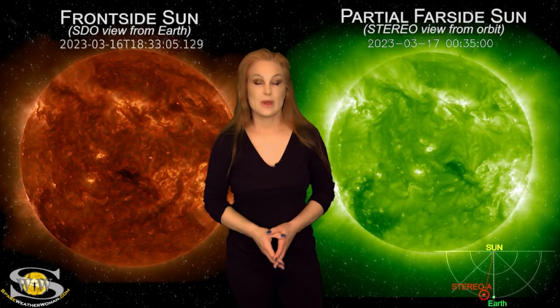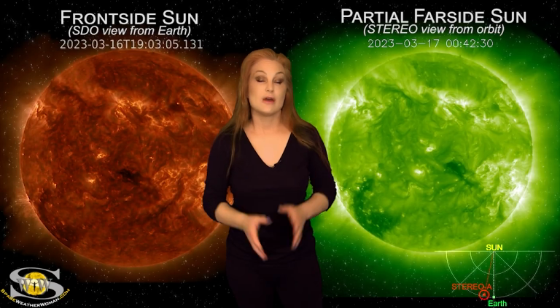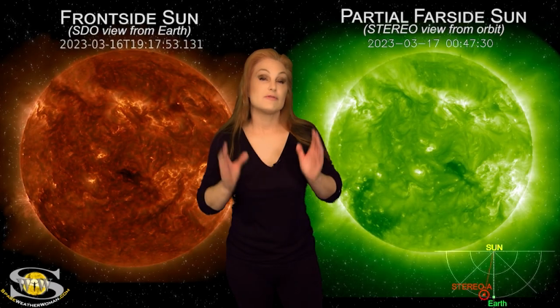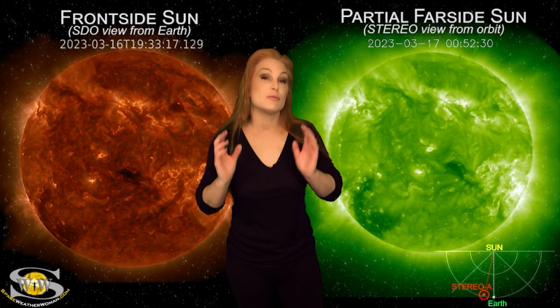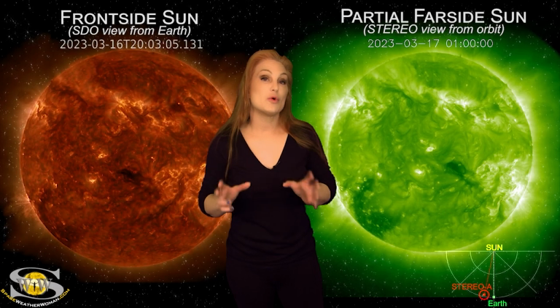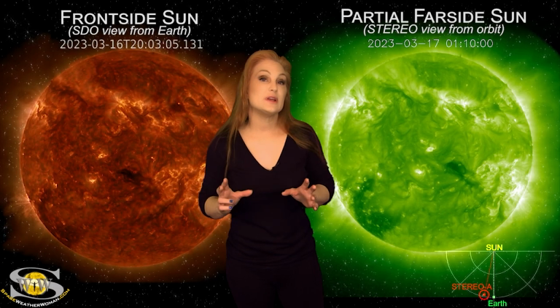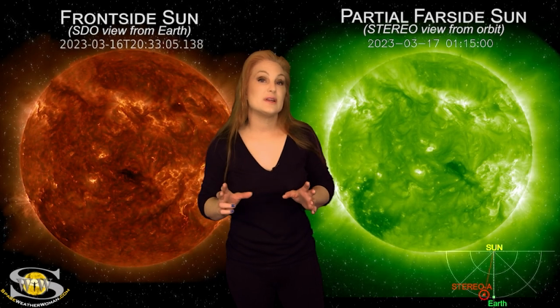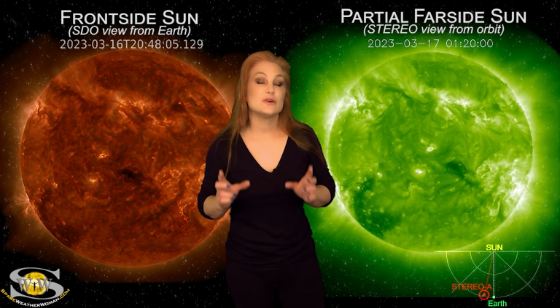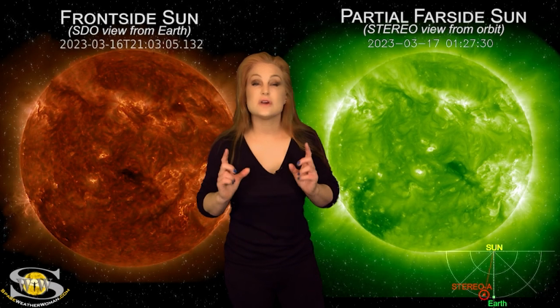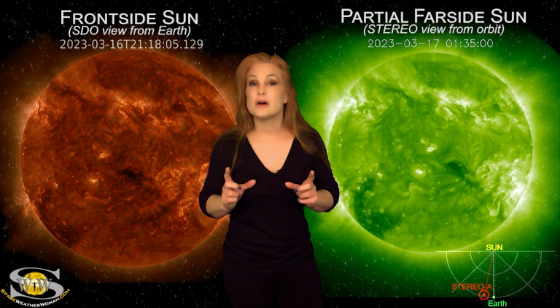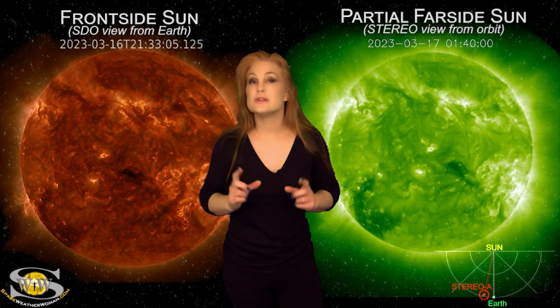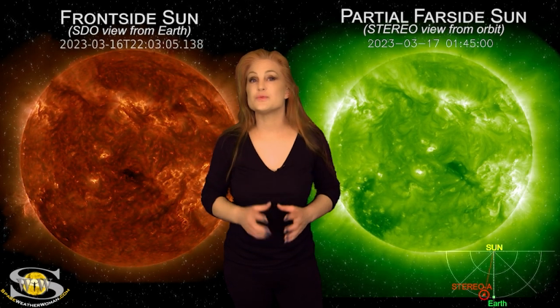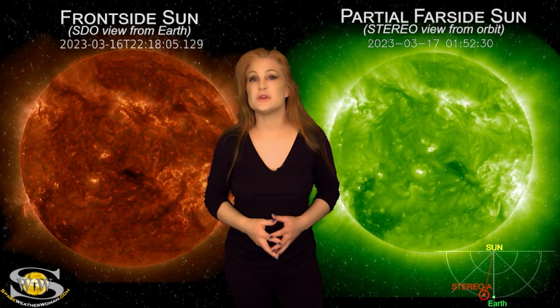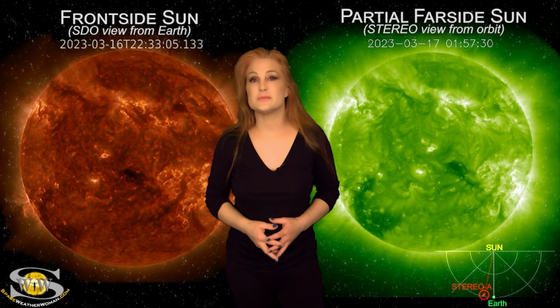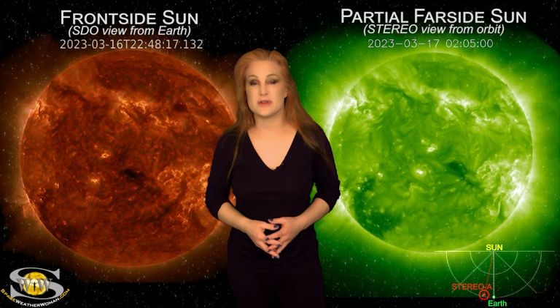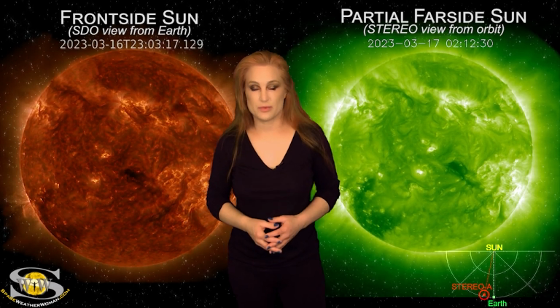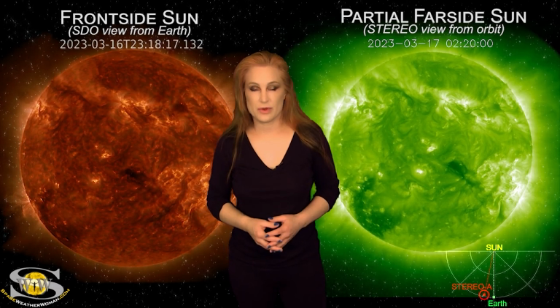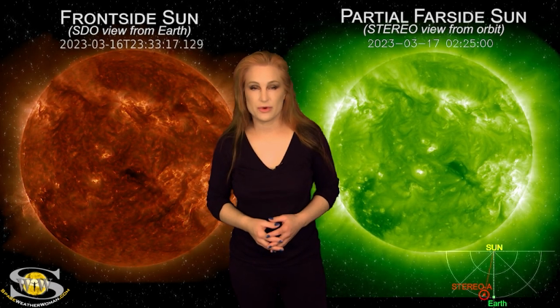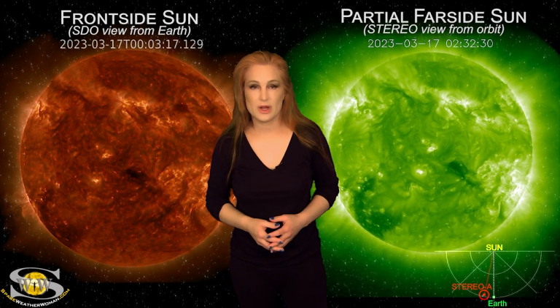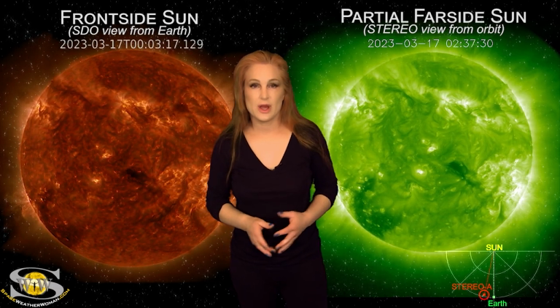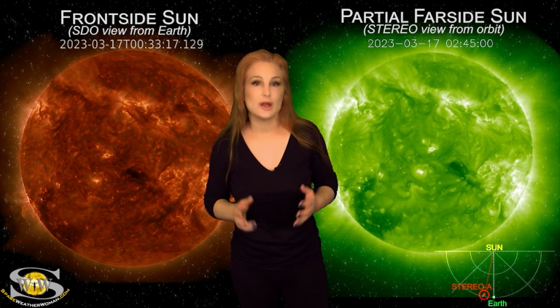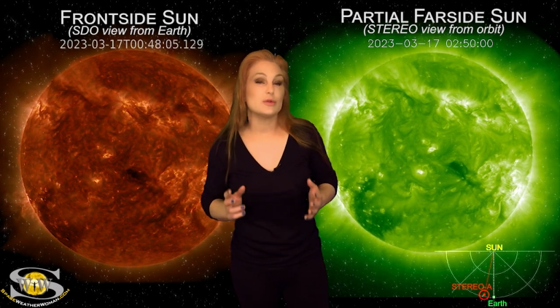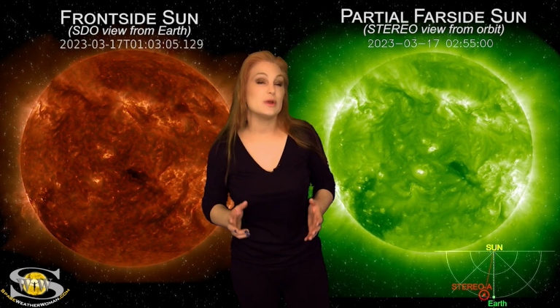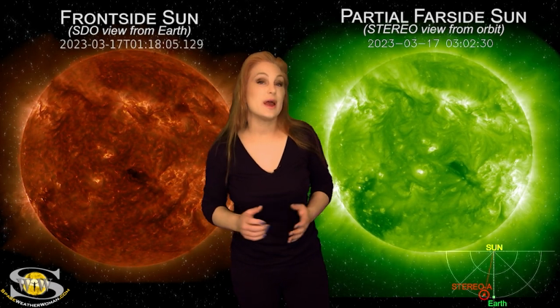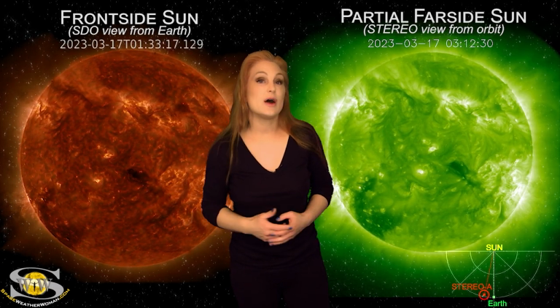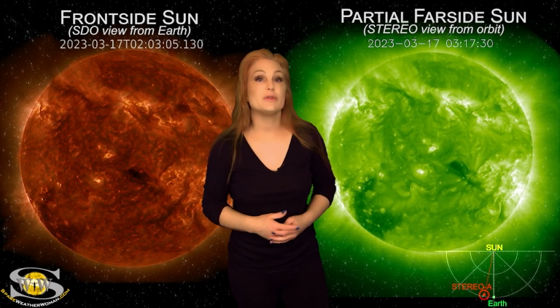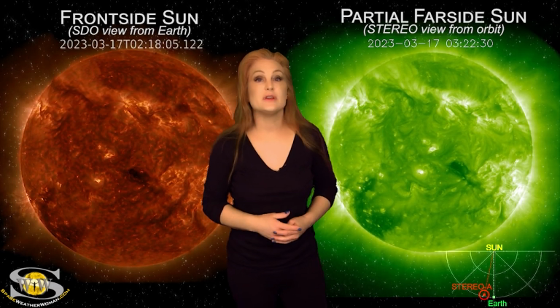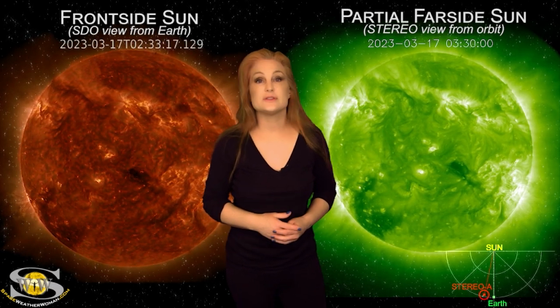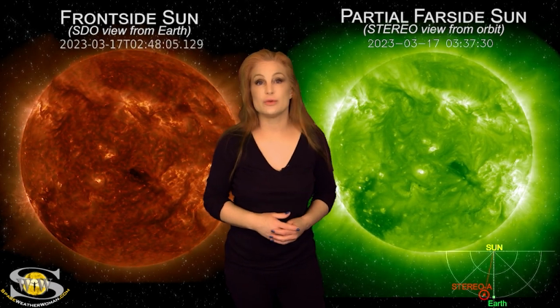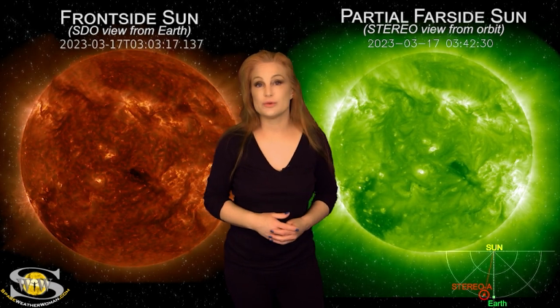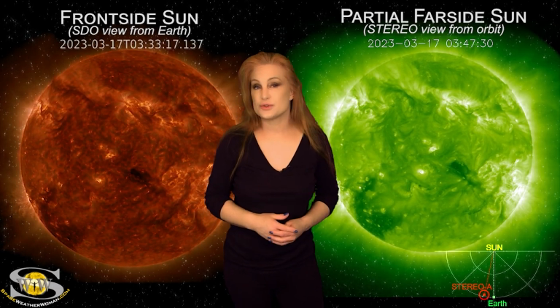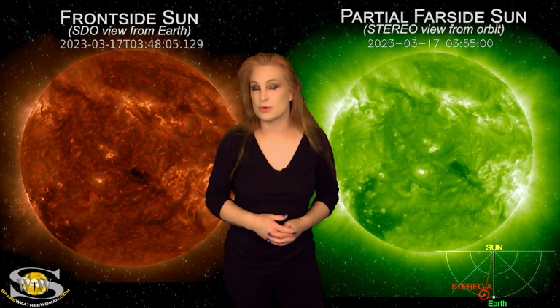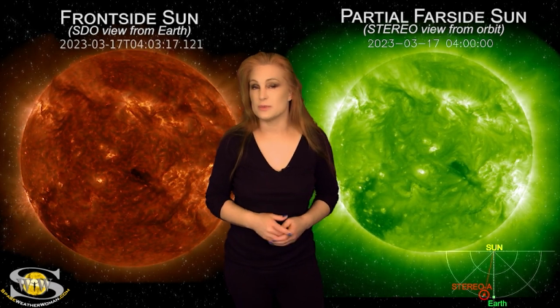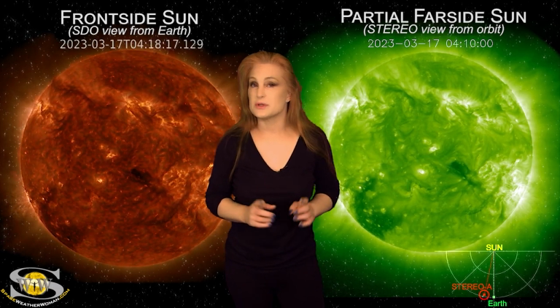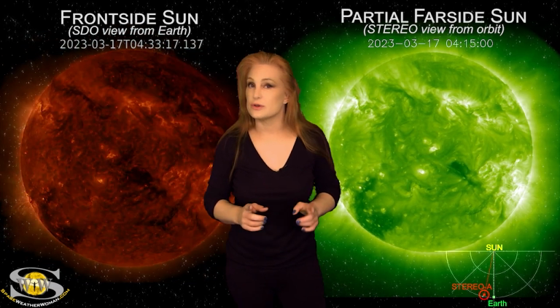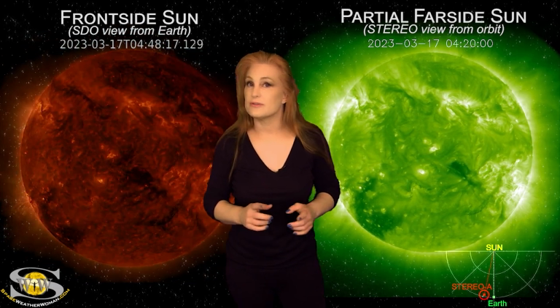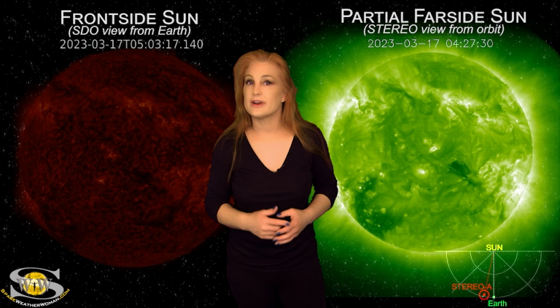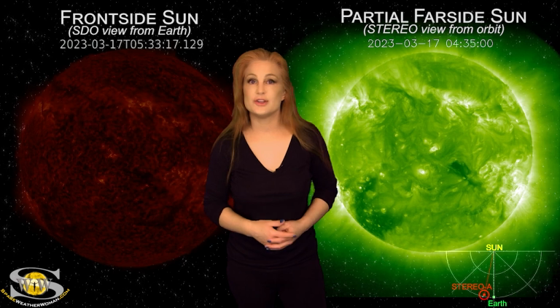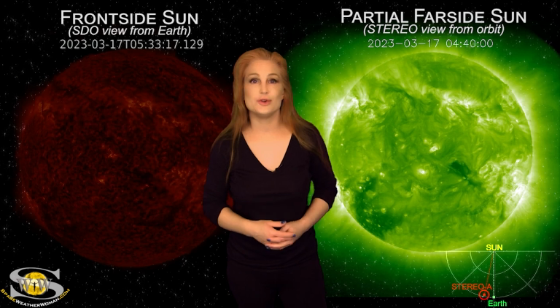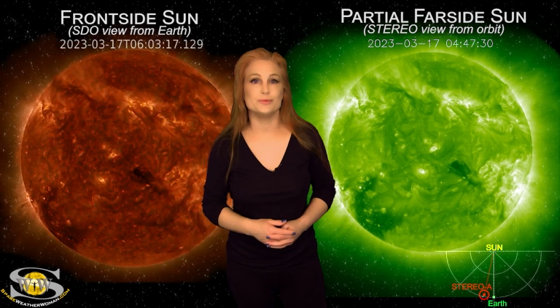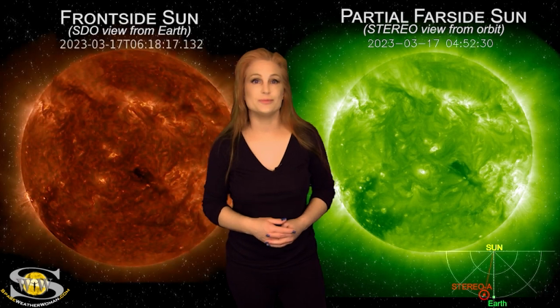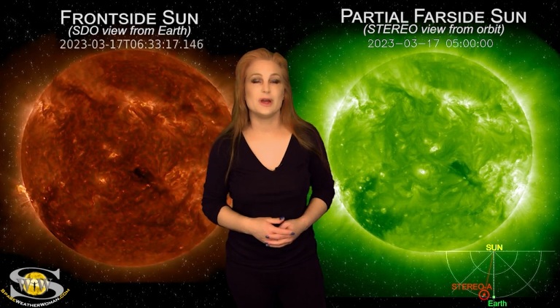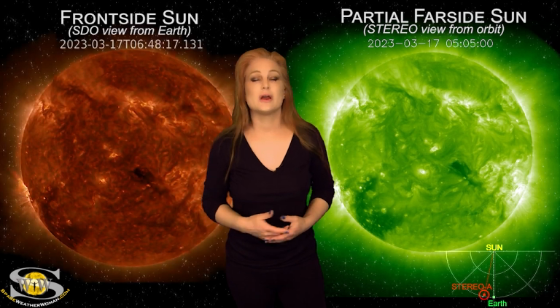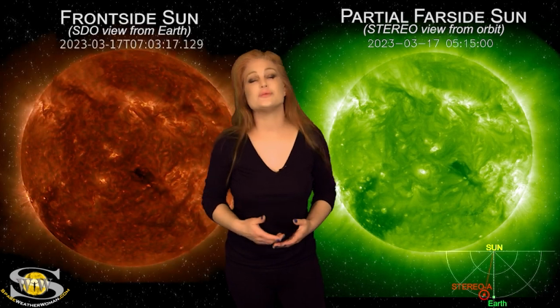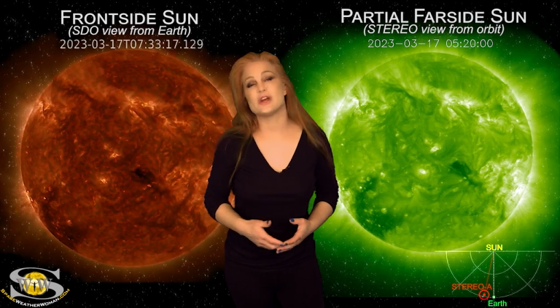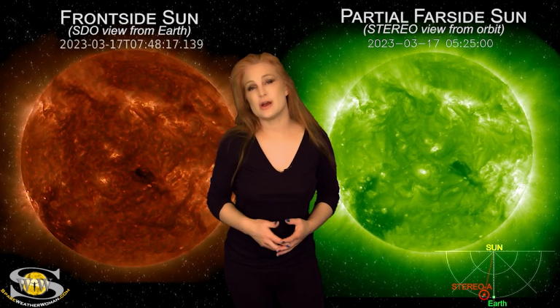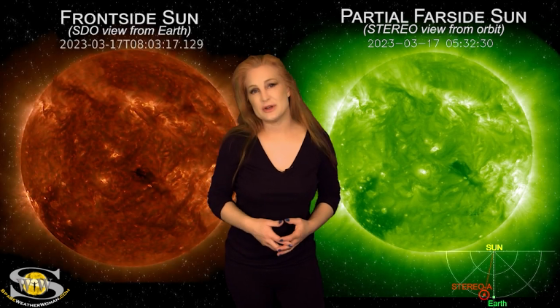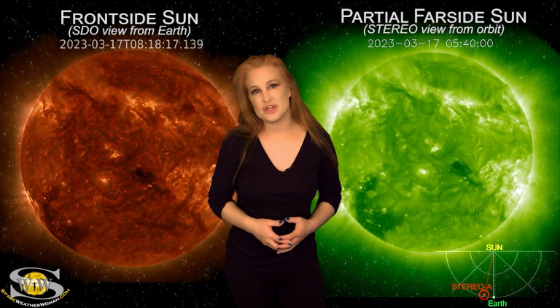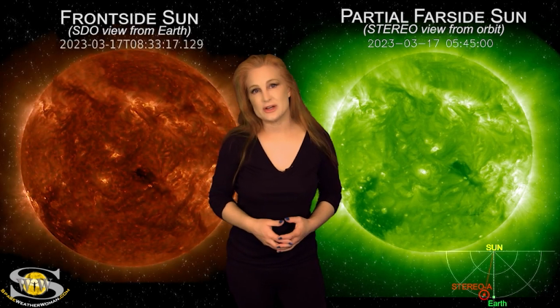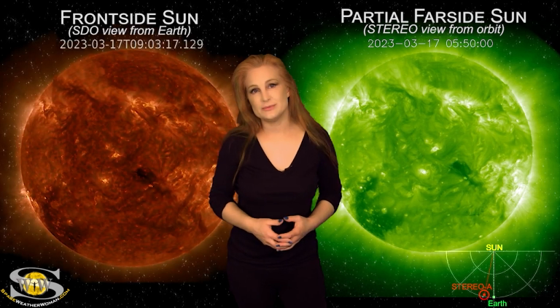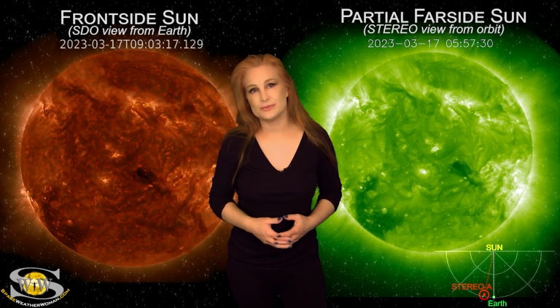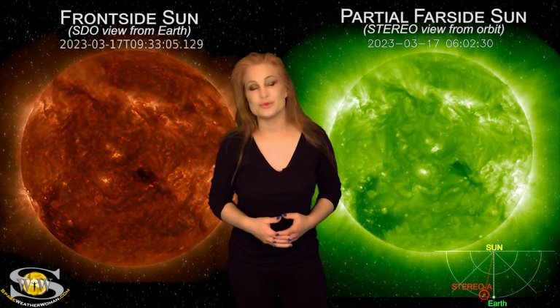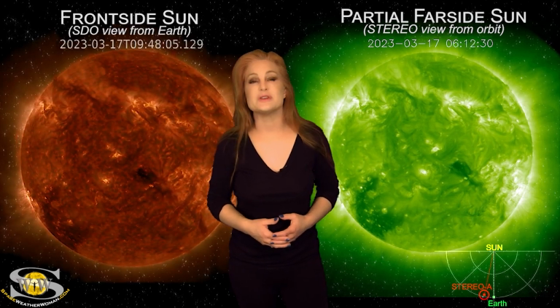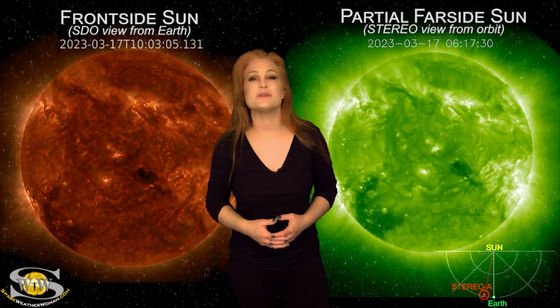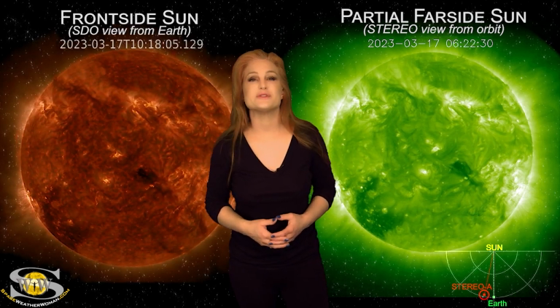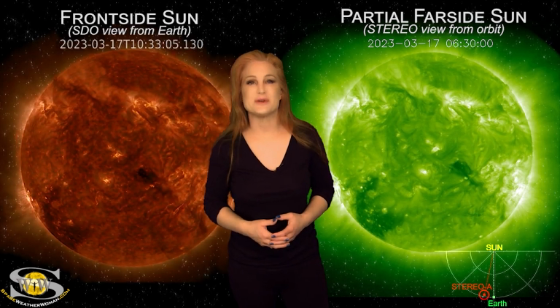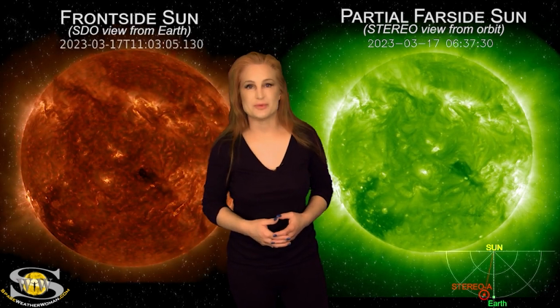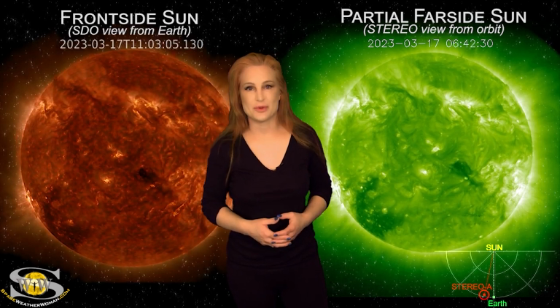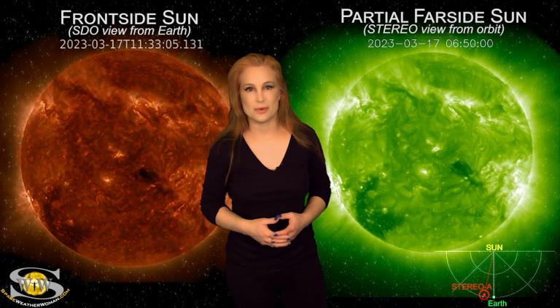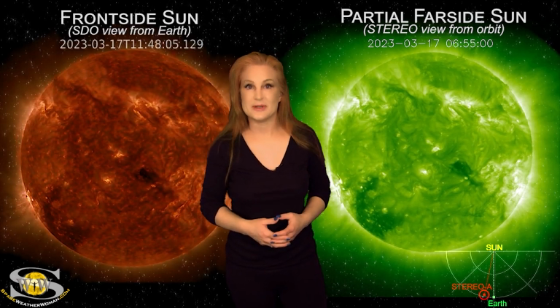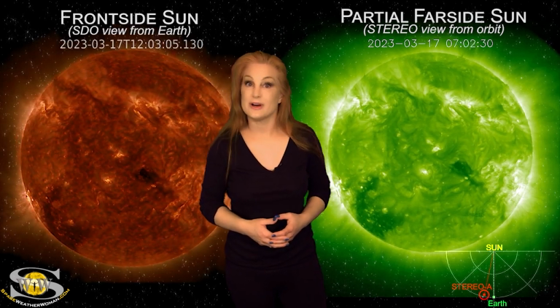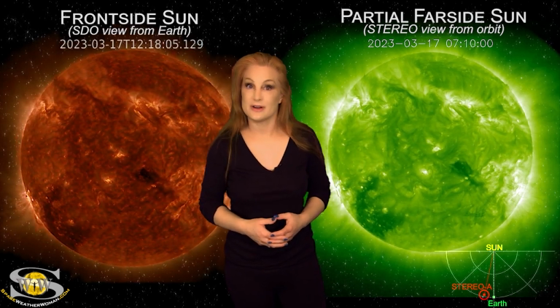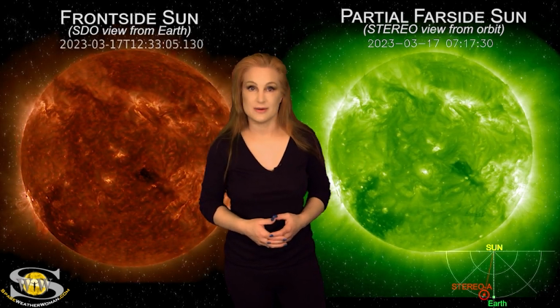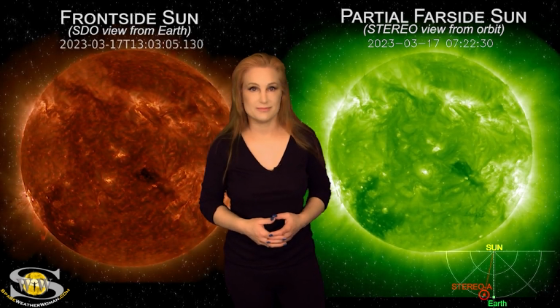For more details on this week's space weather, including how these solar storms could affect you, come check out my channel or see me at spaceweatherwoman.com.